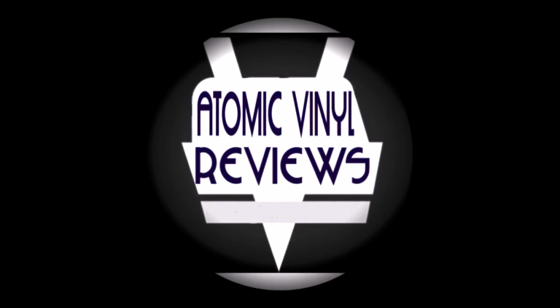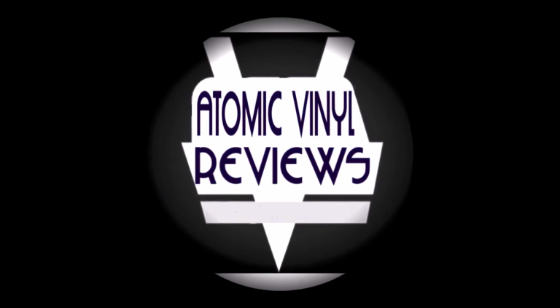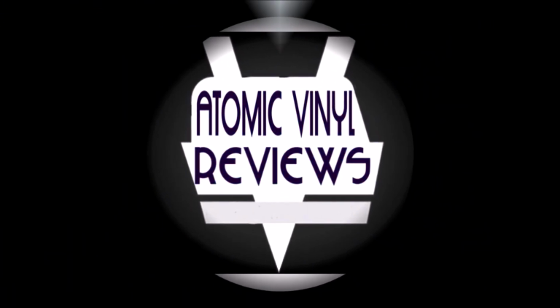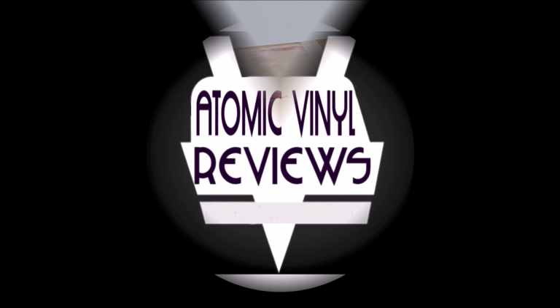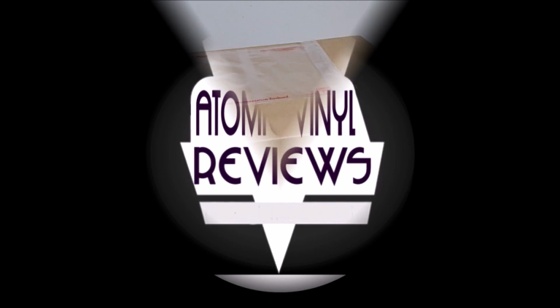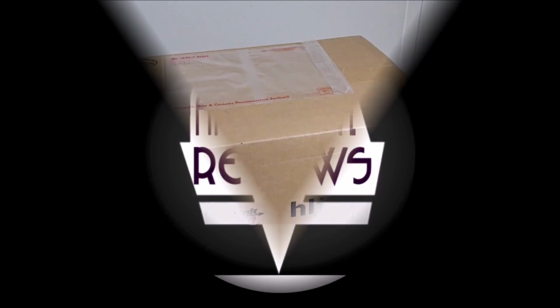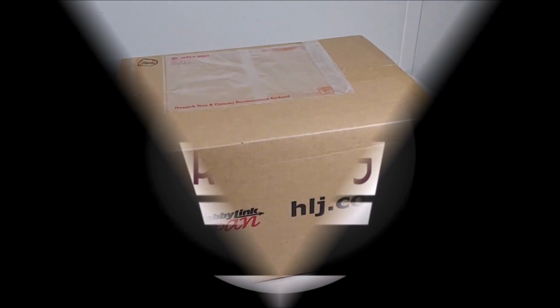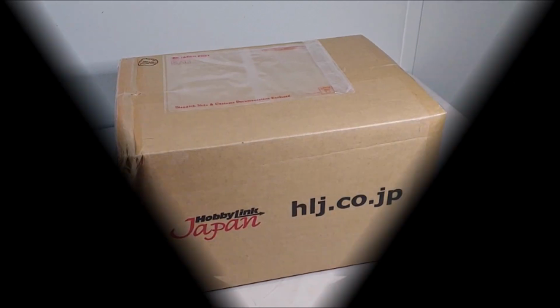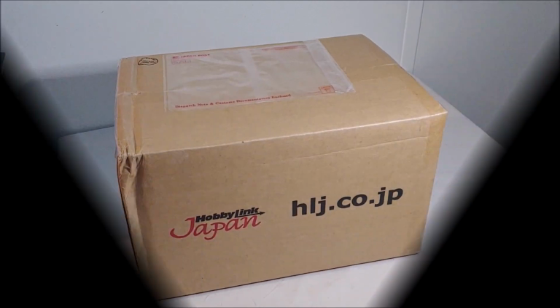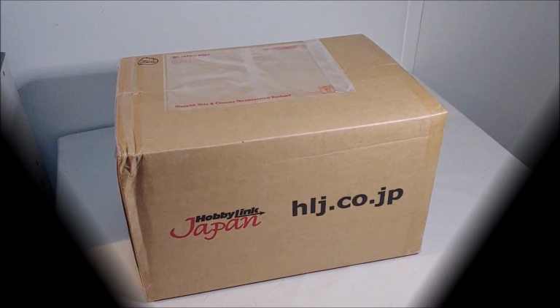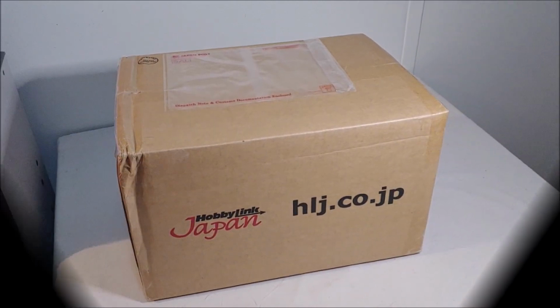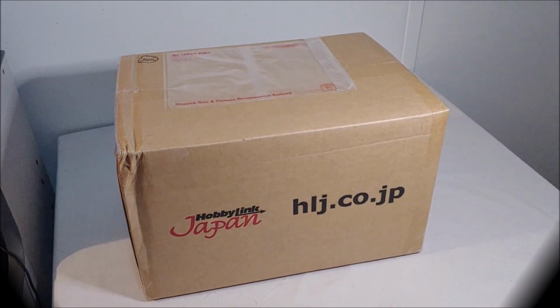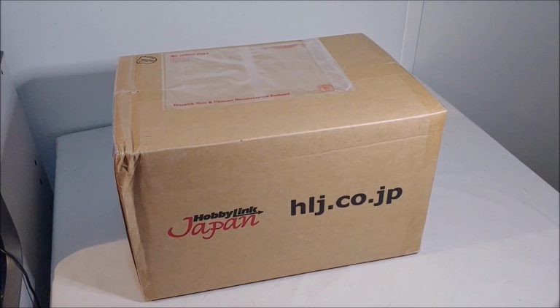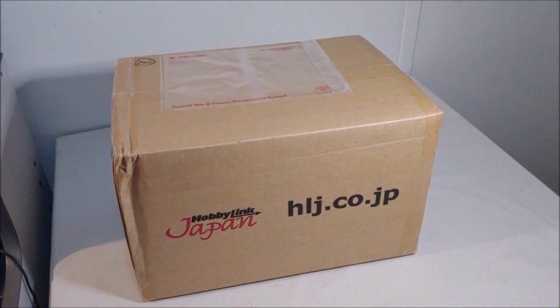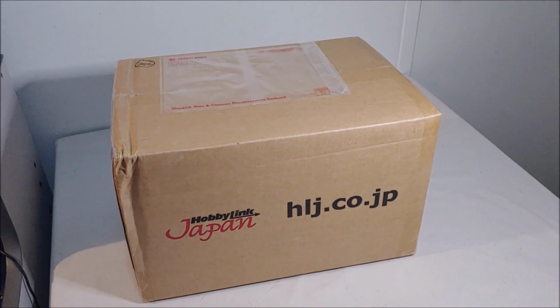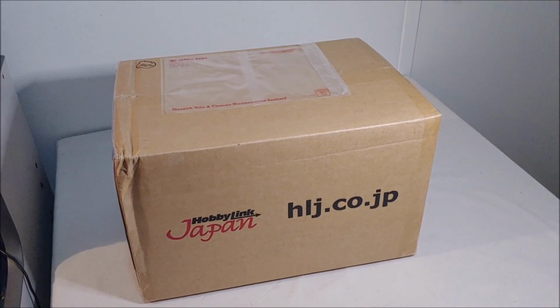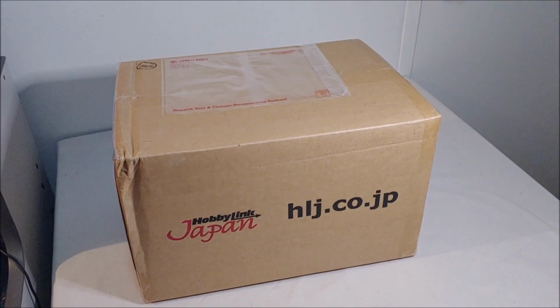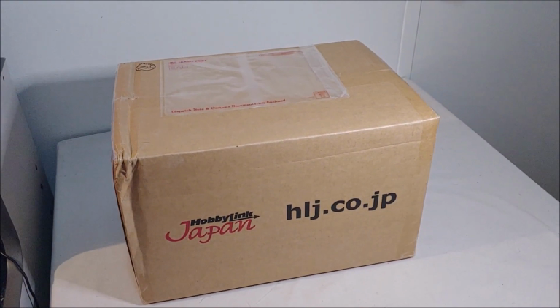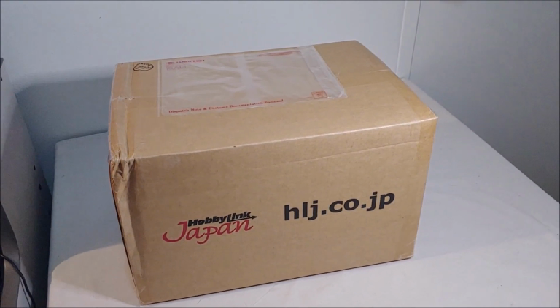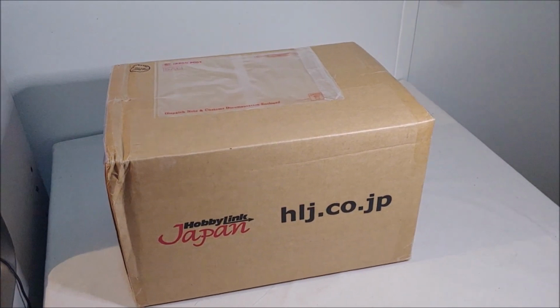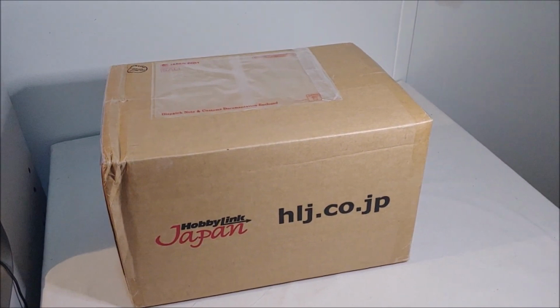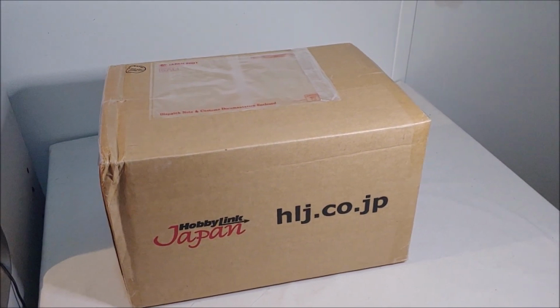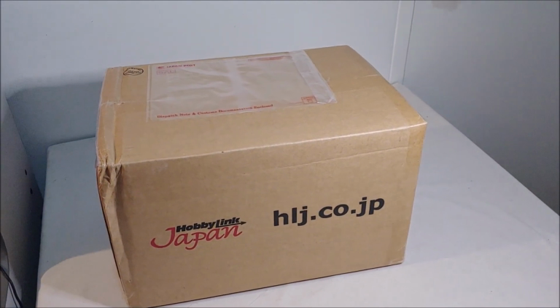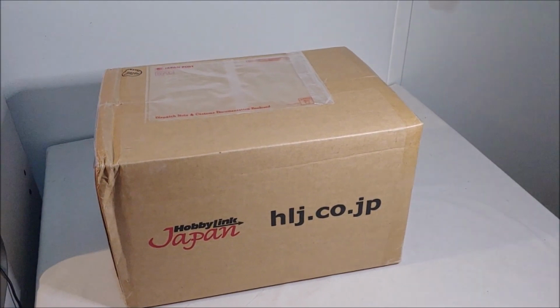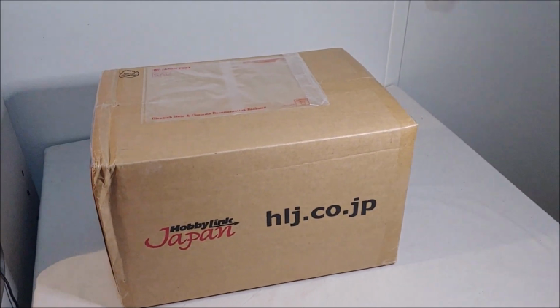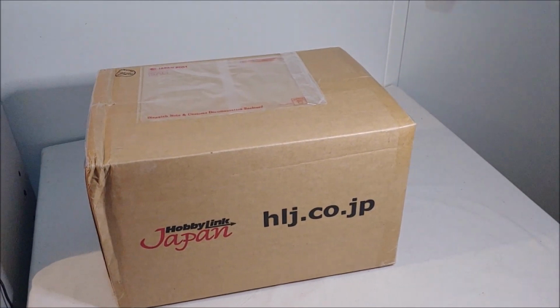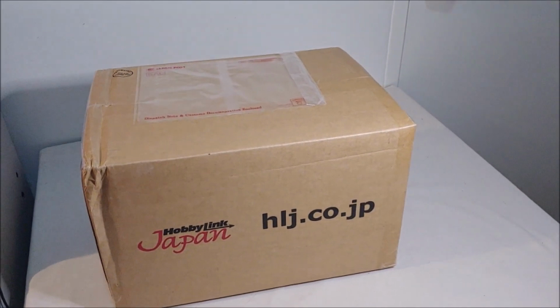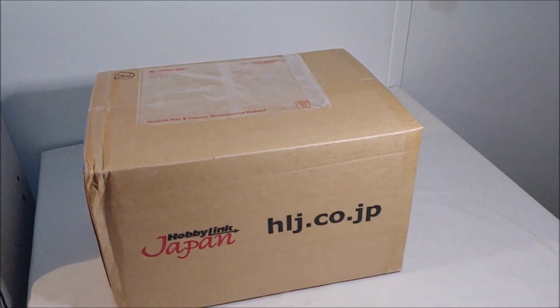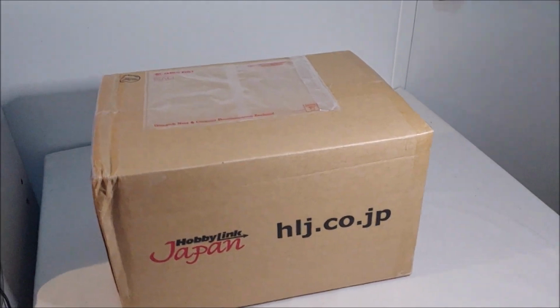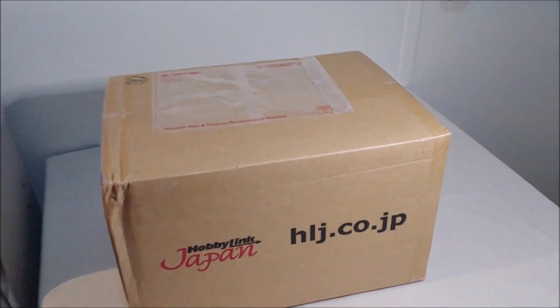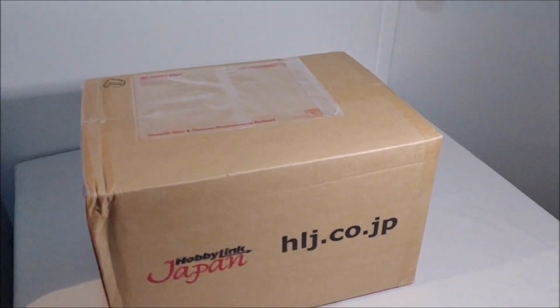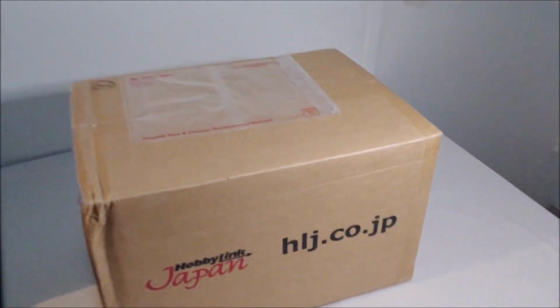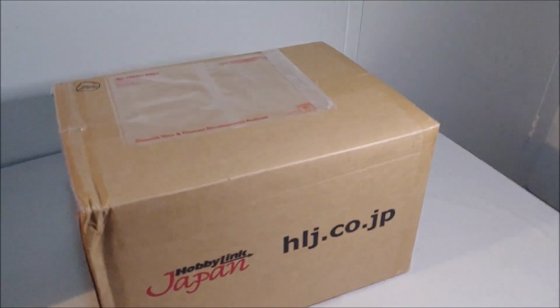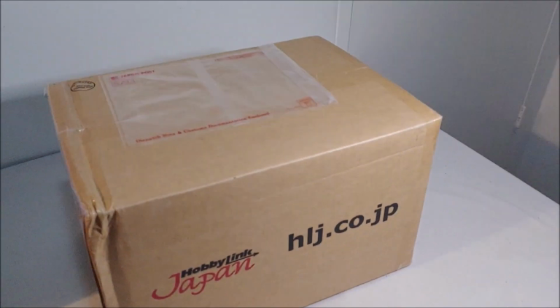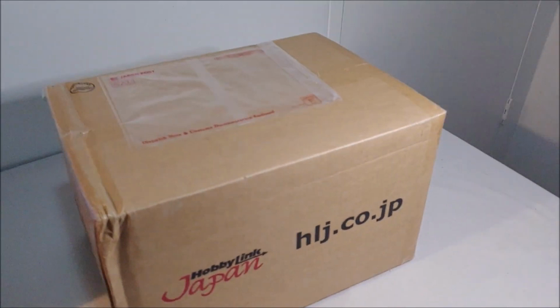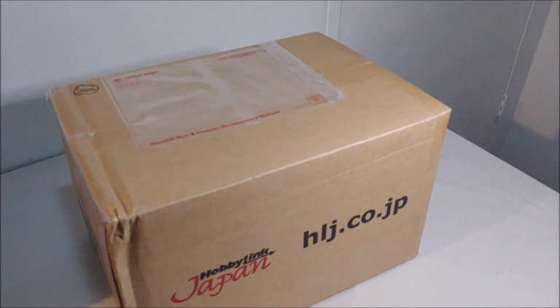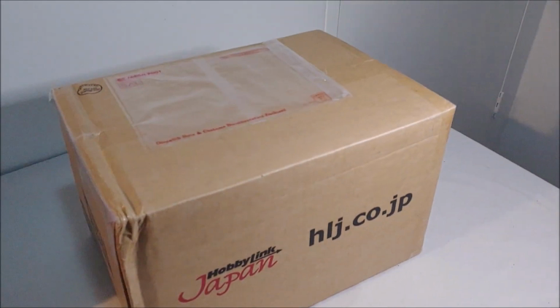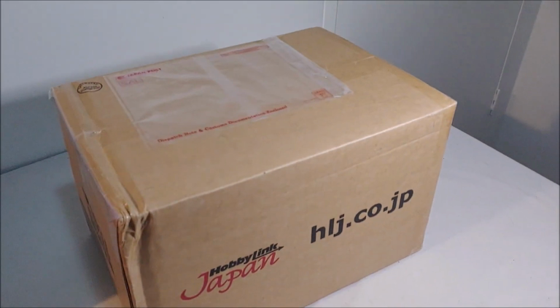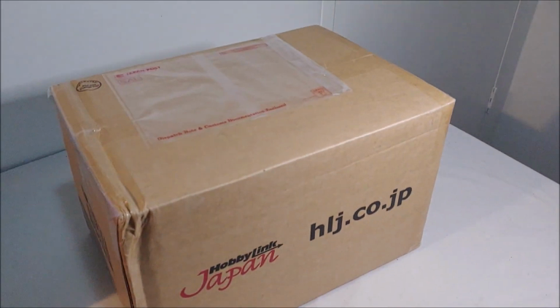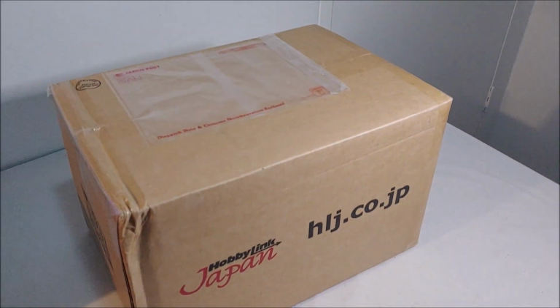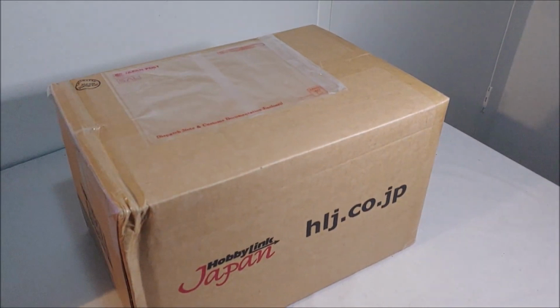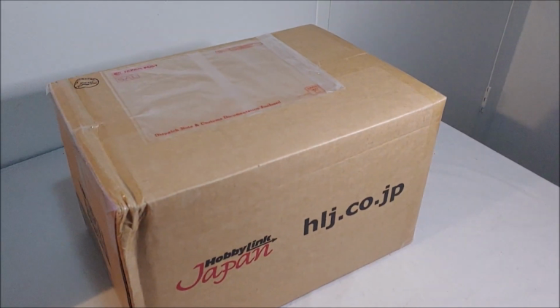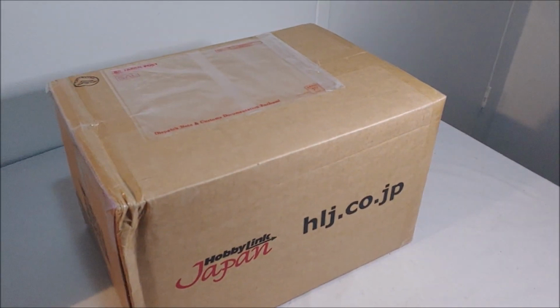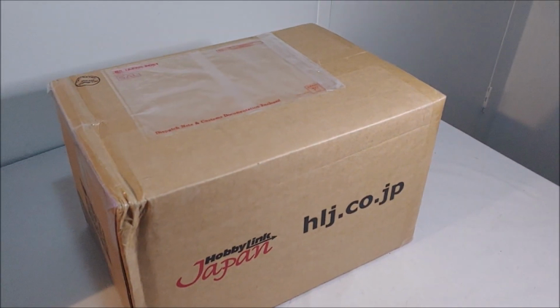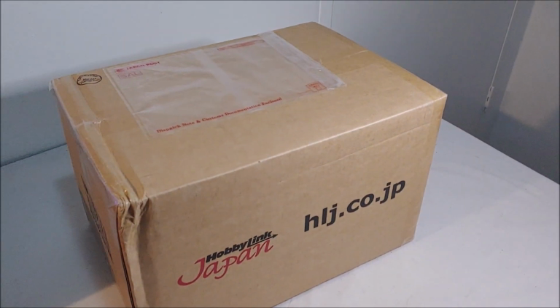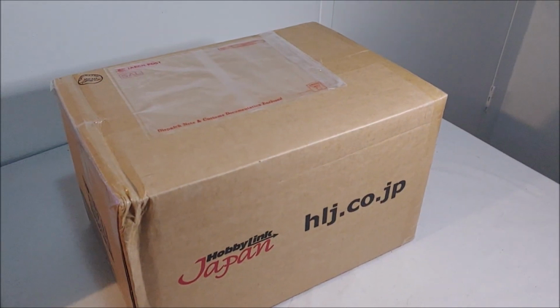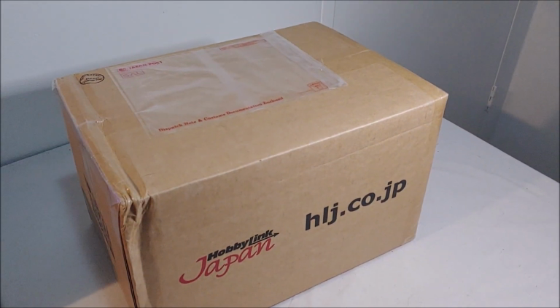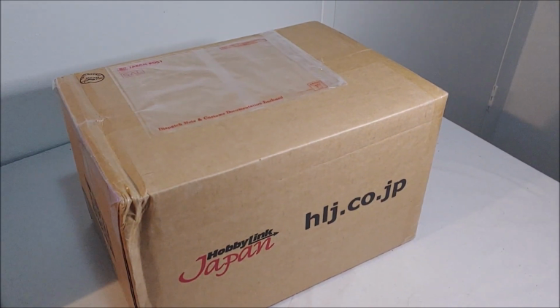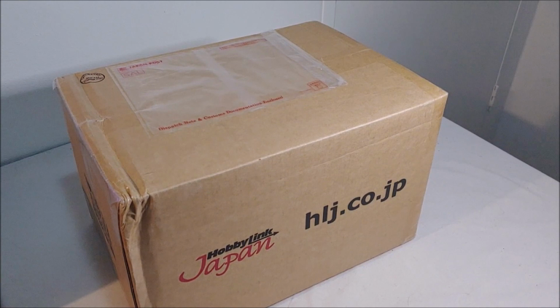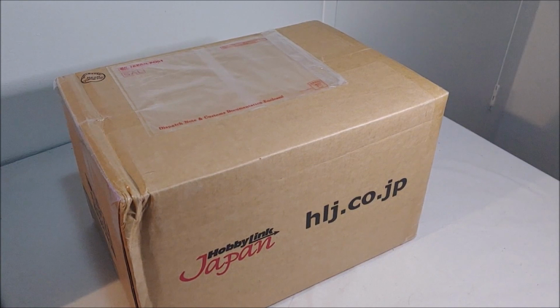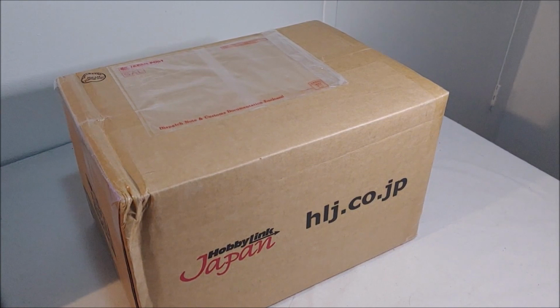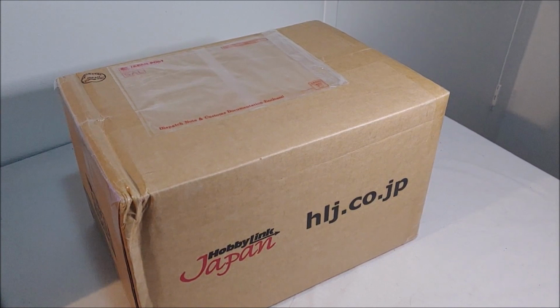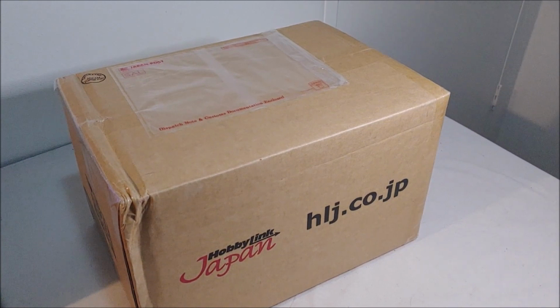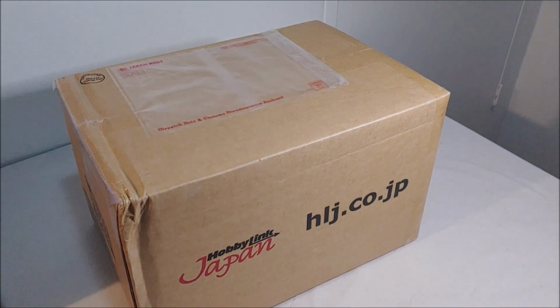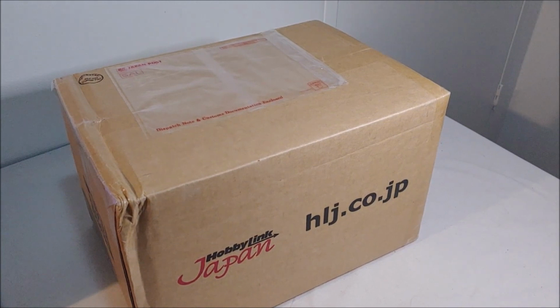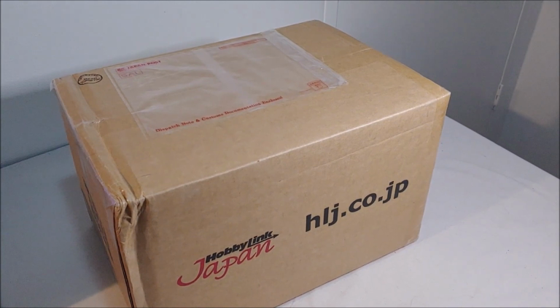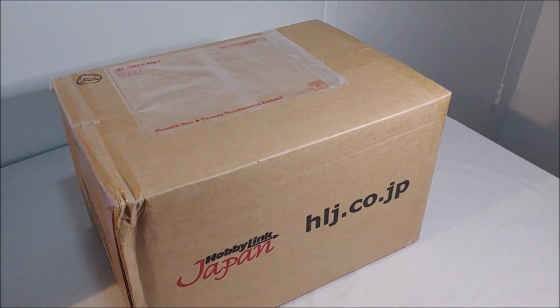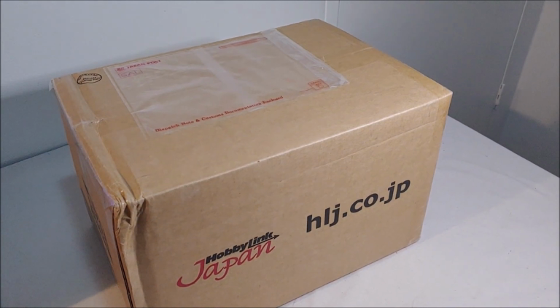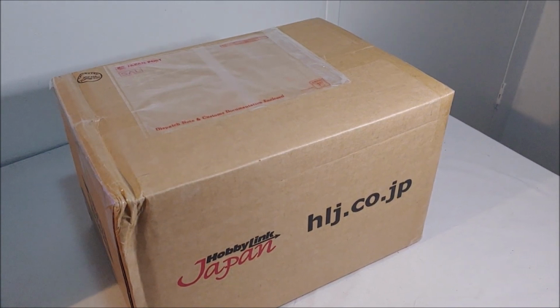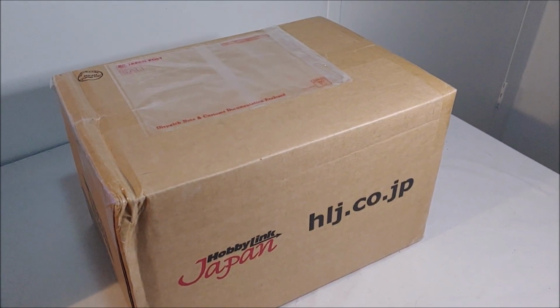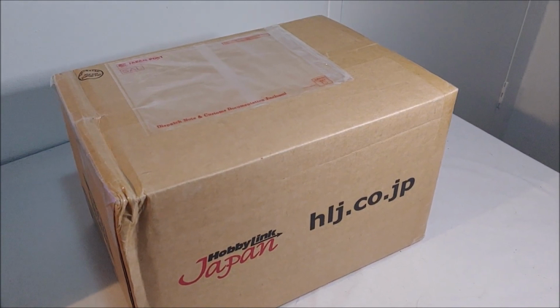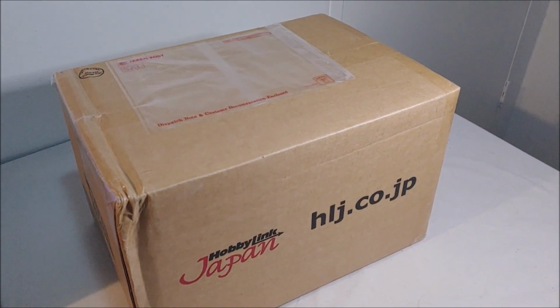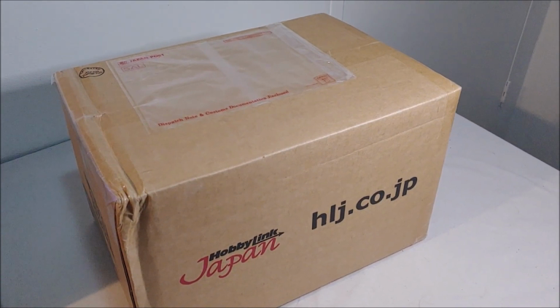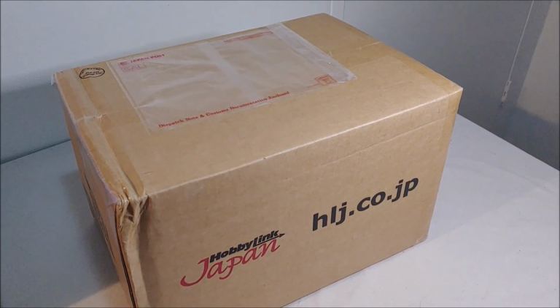Hello and welcome to another episode of Atomic Vinyl Reviews. My name is Jacob and I'm here with another unboxing video for you guys.